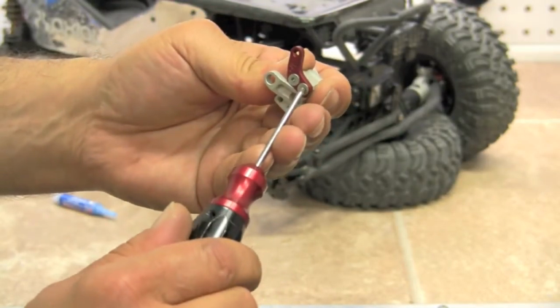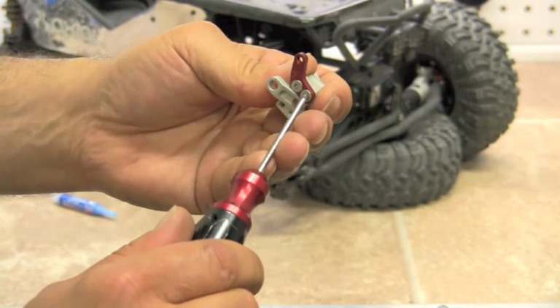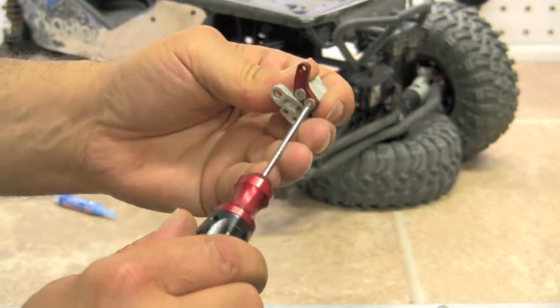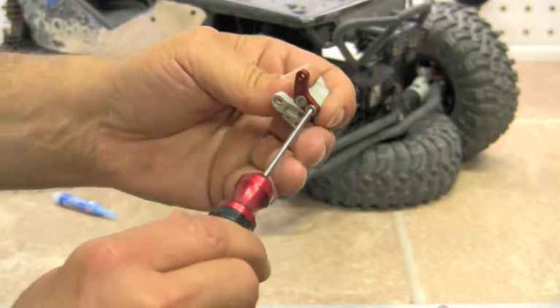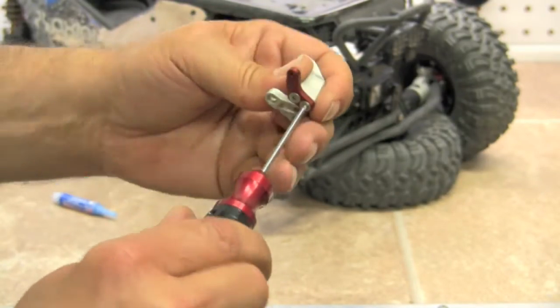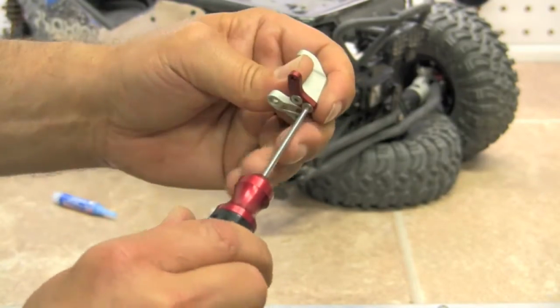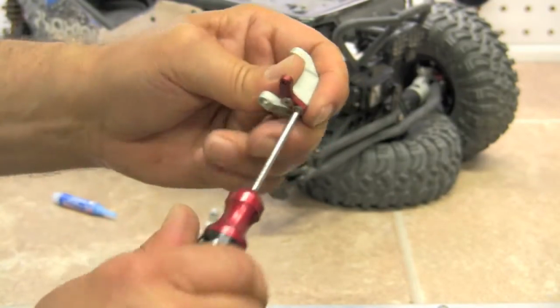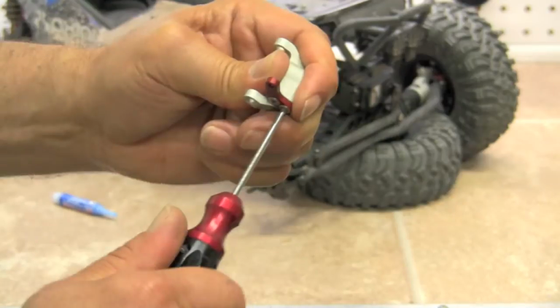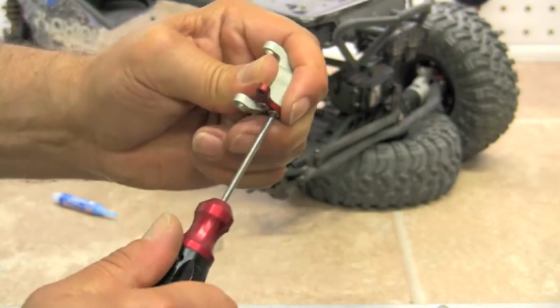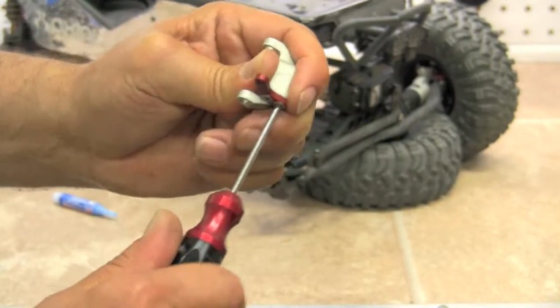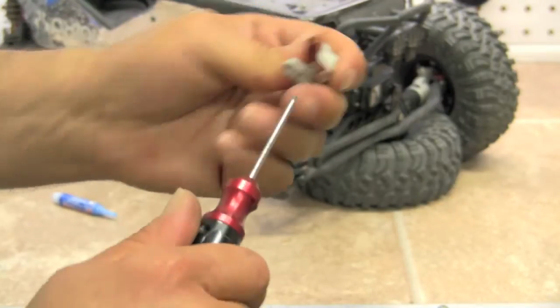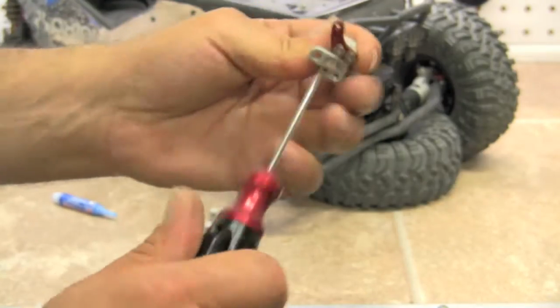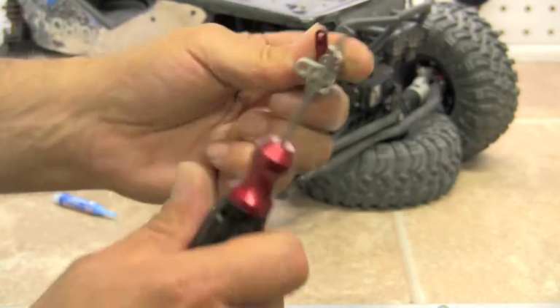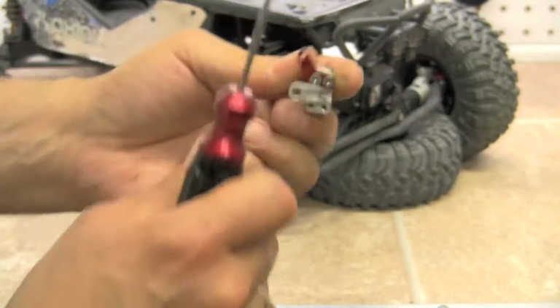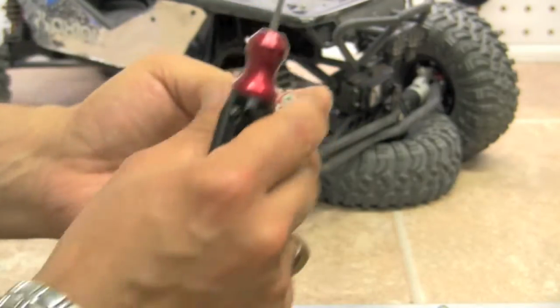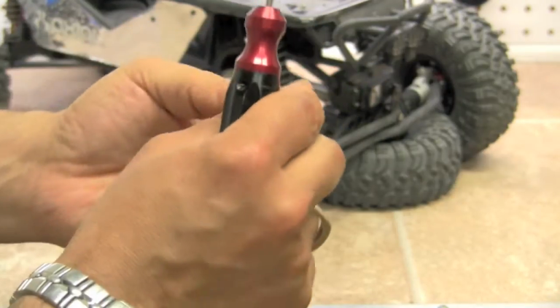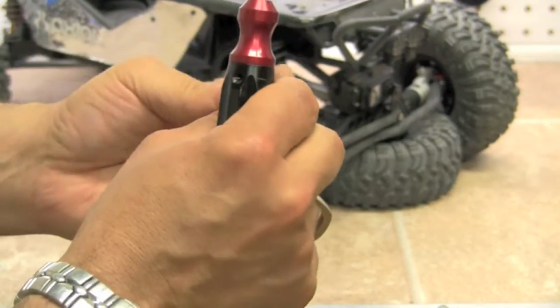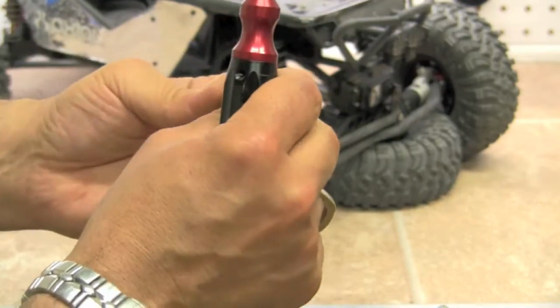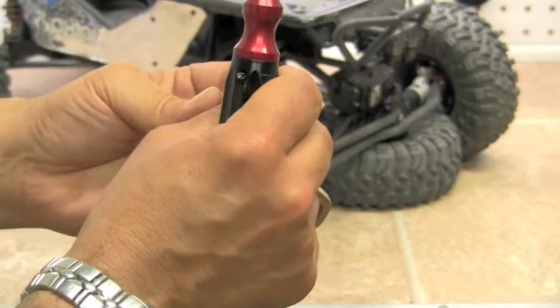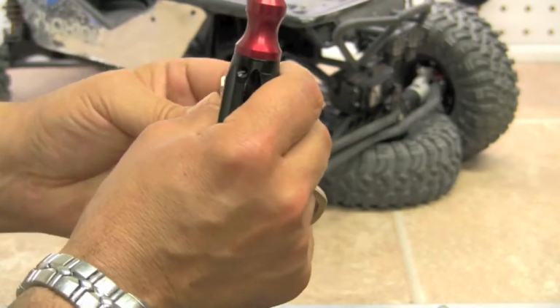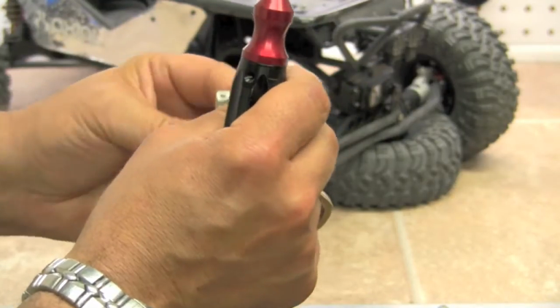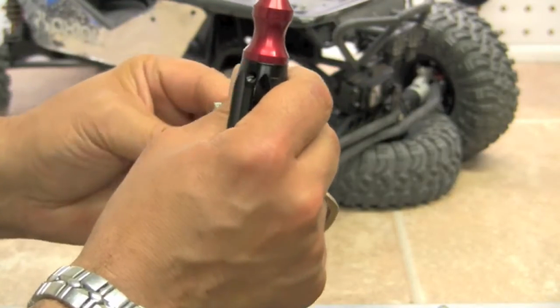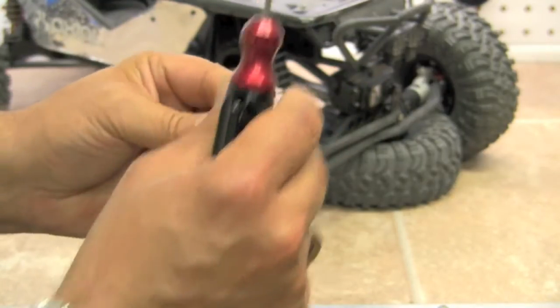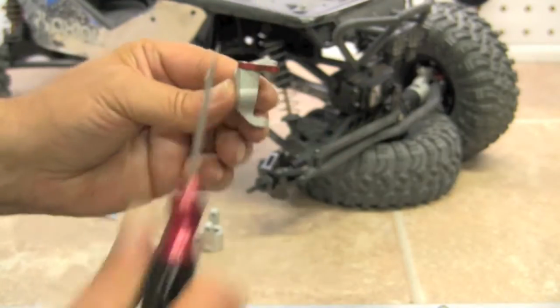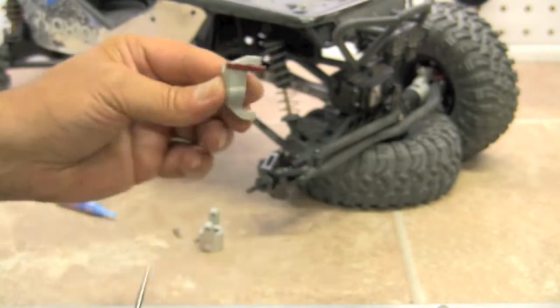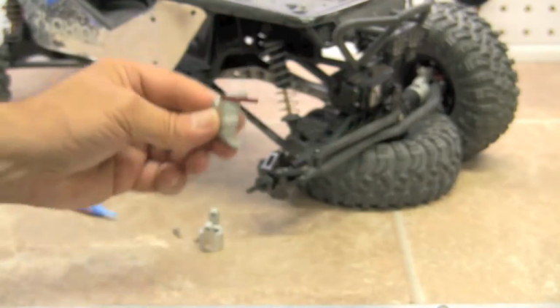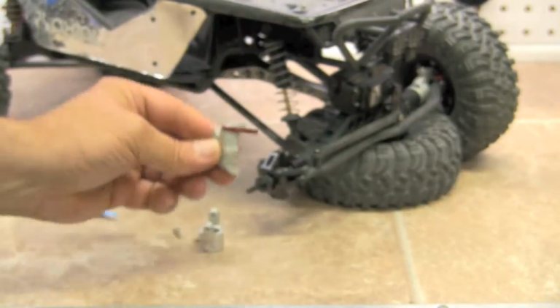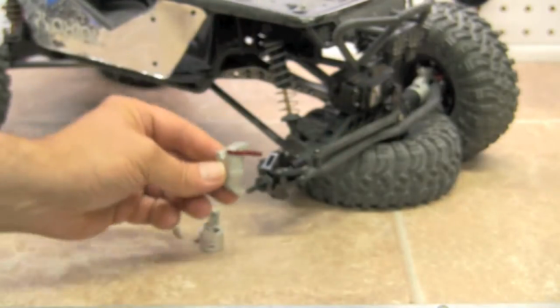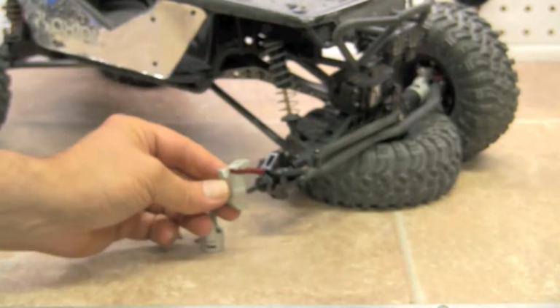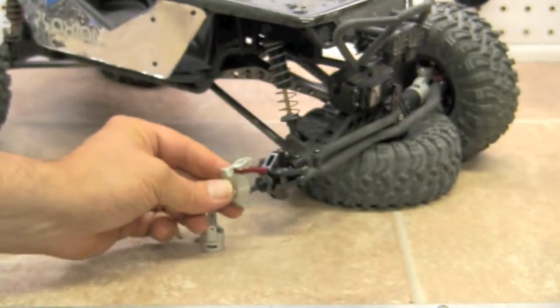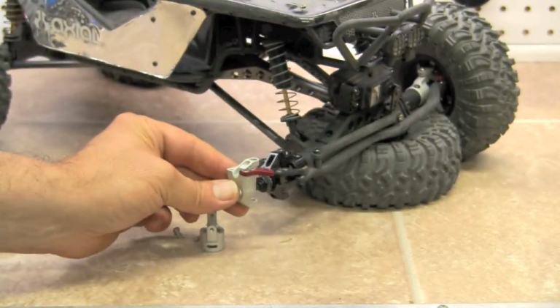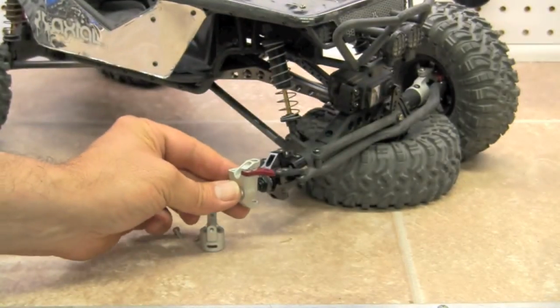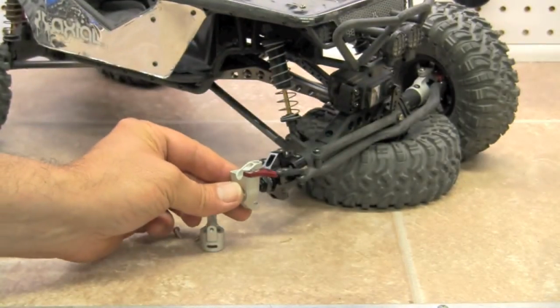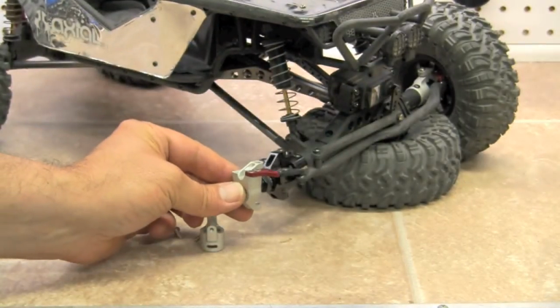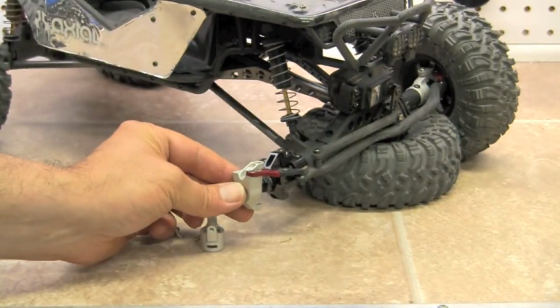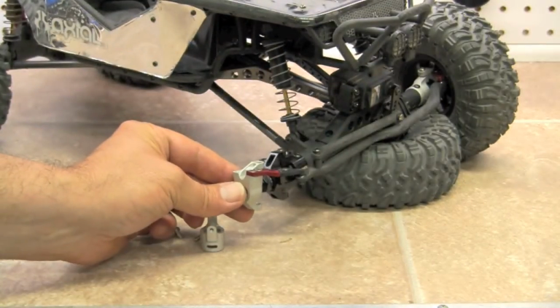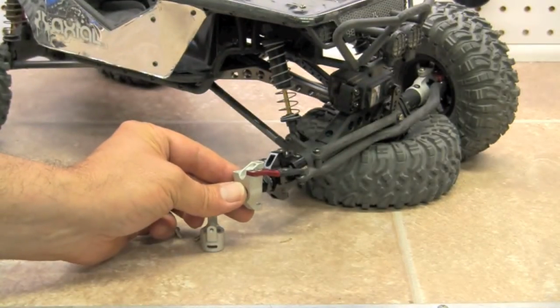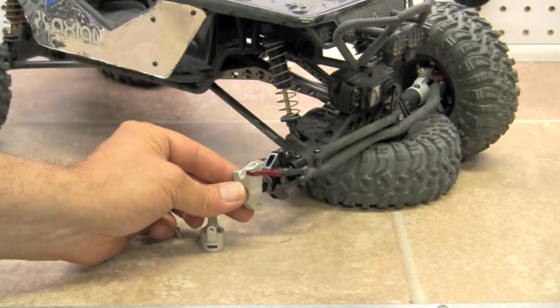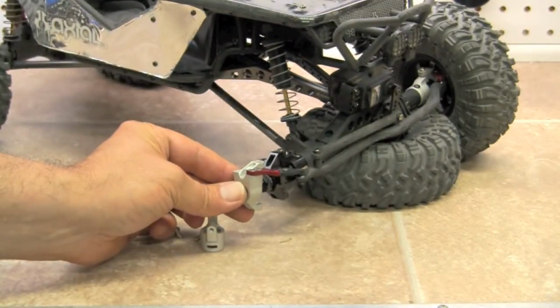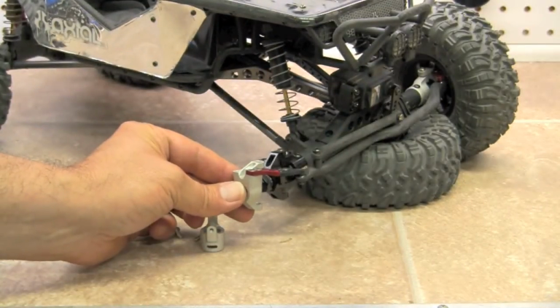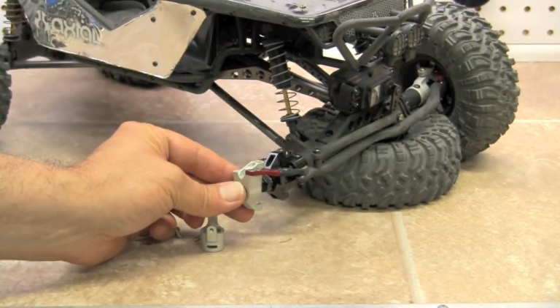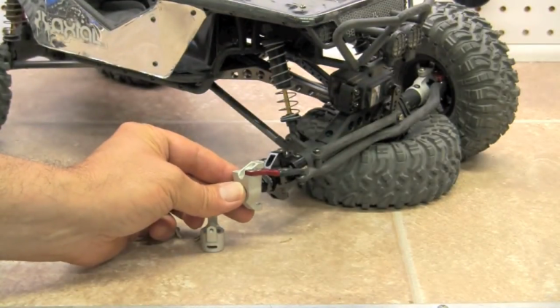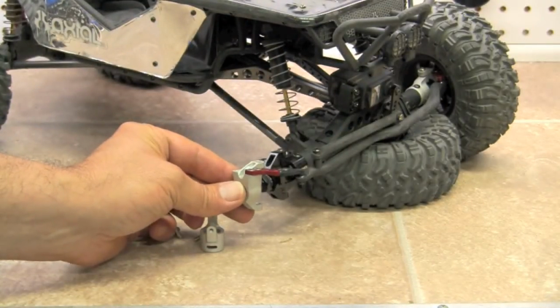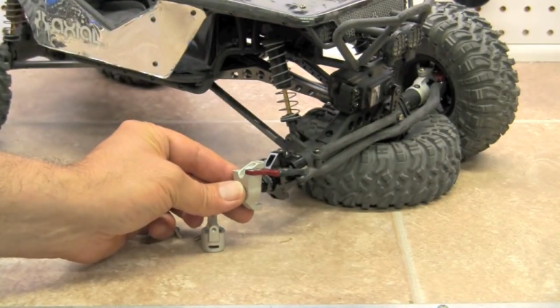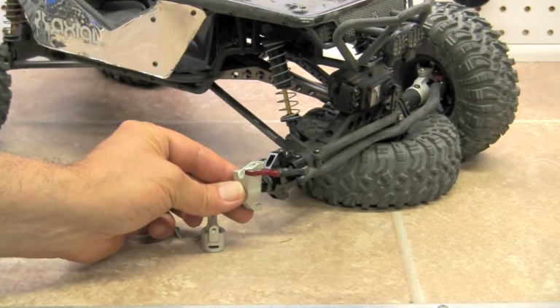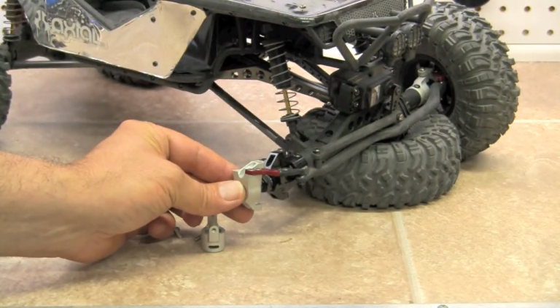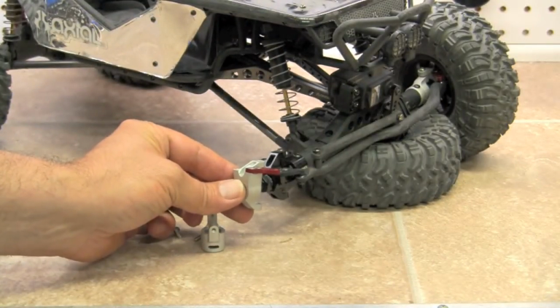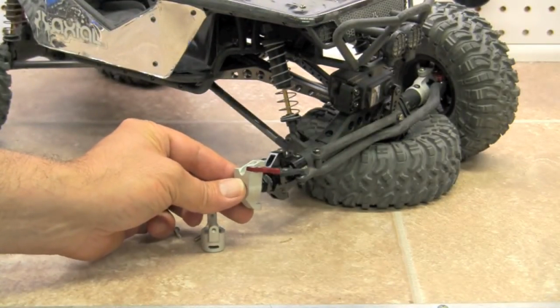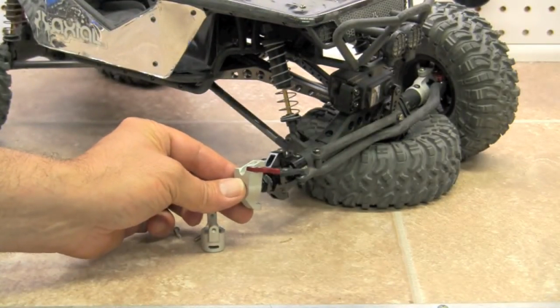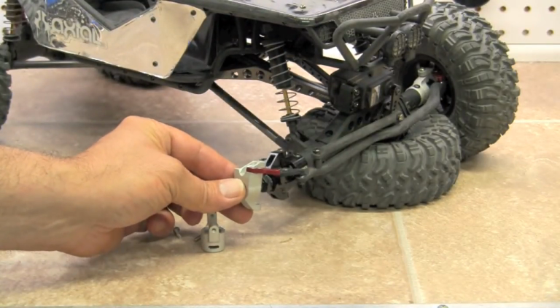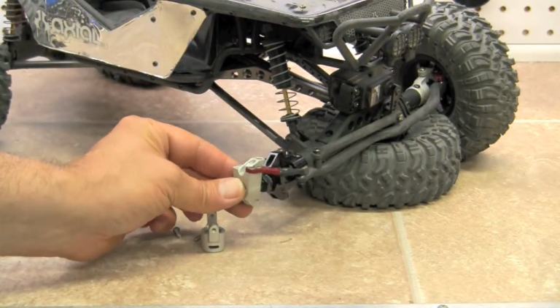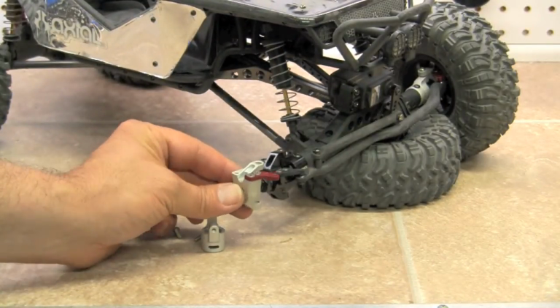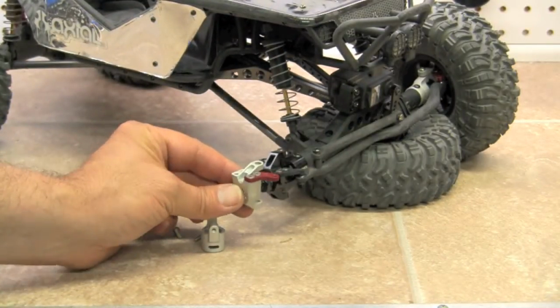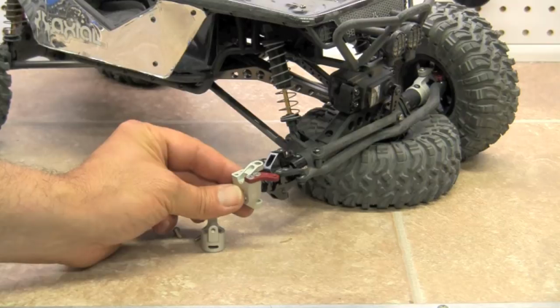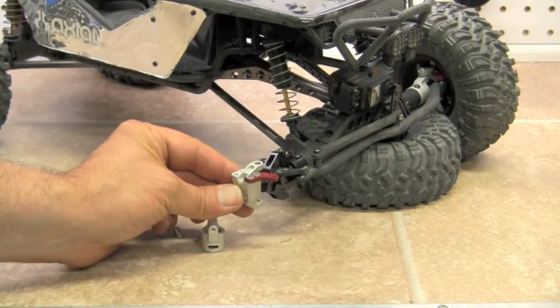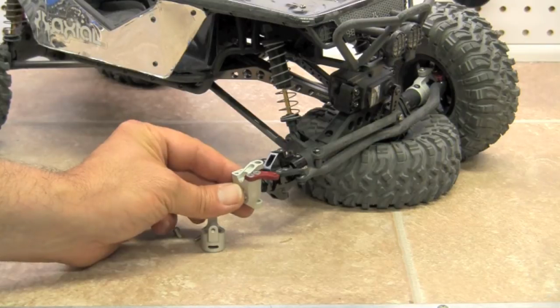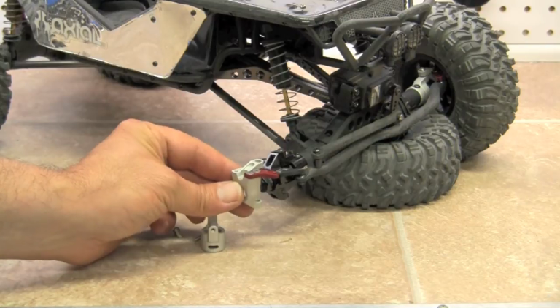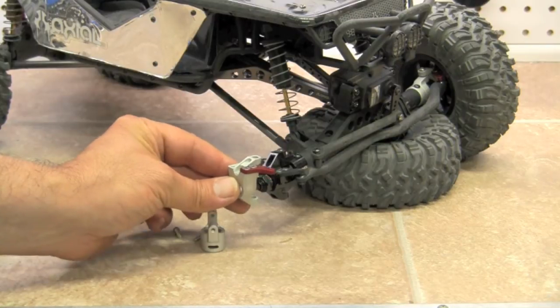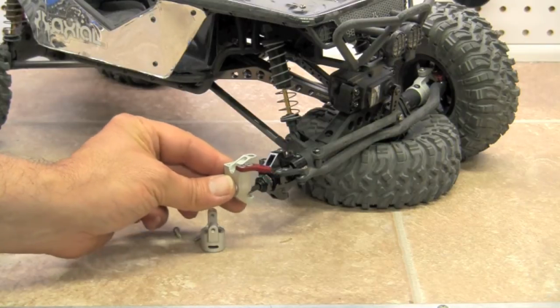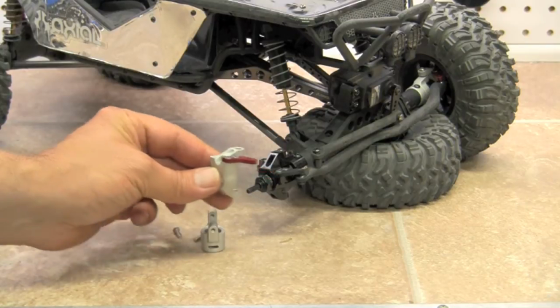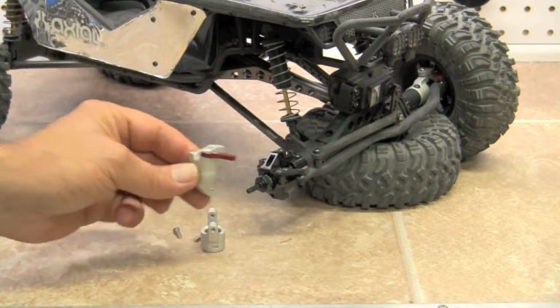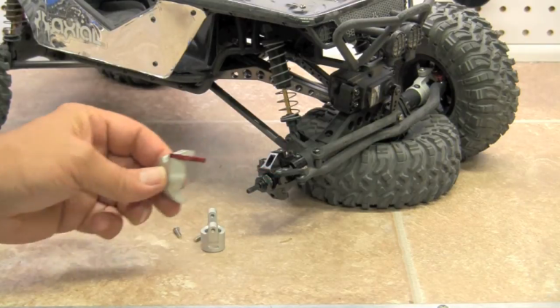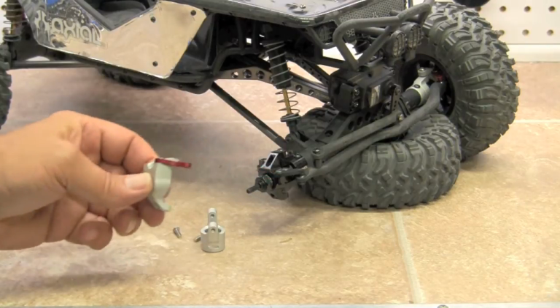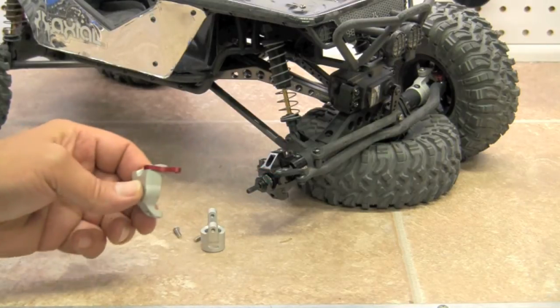So the arm is on. That's going to sit down just like so.